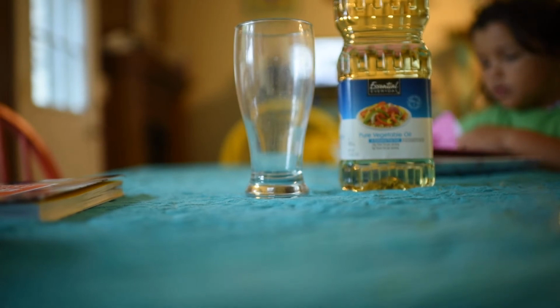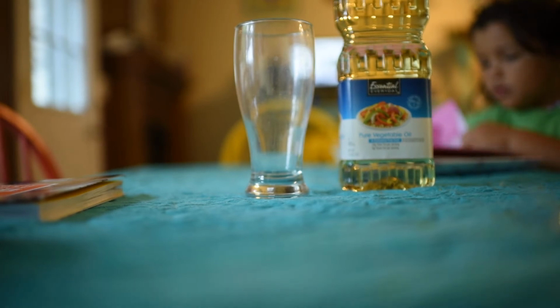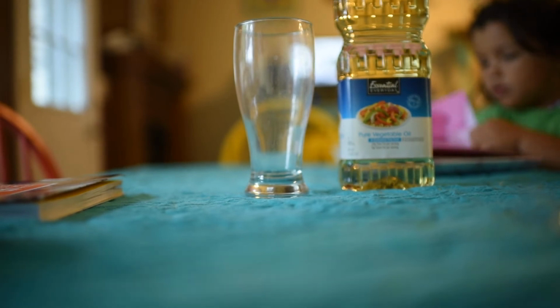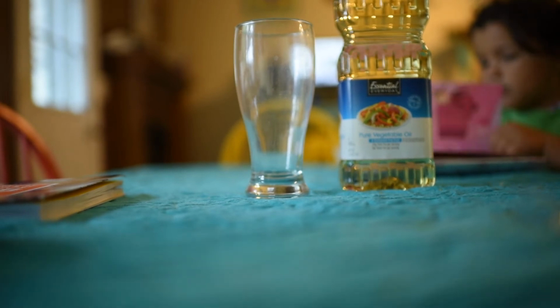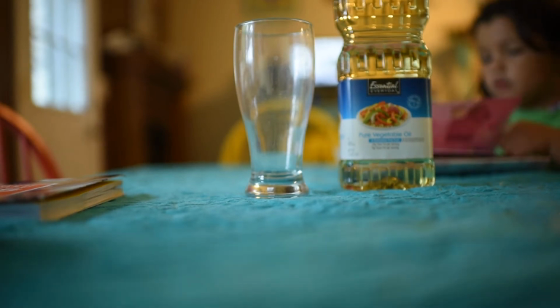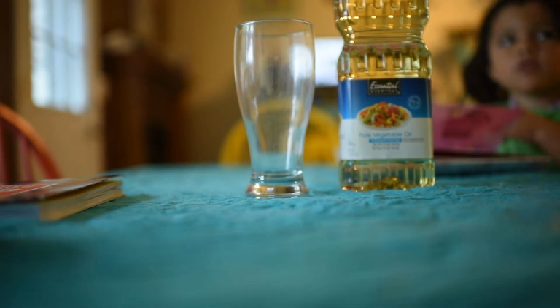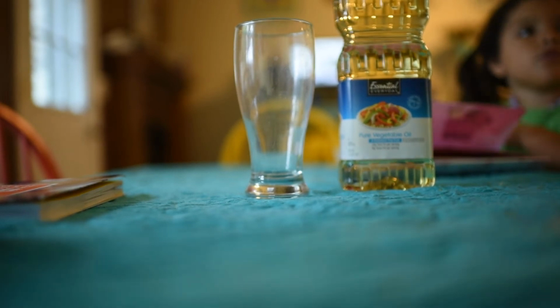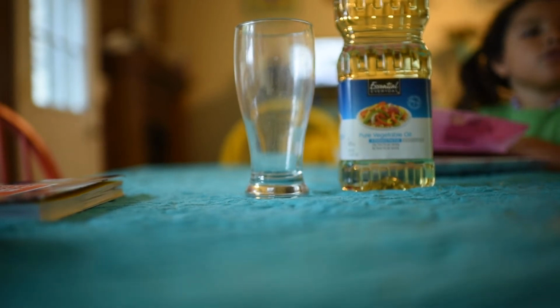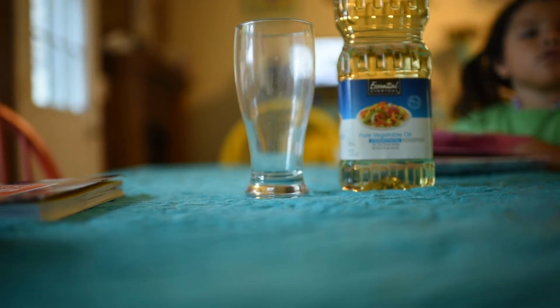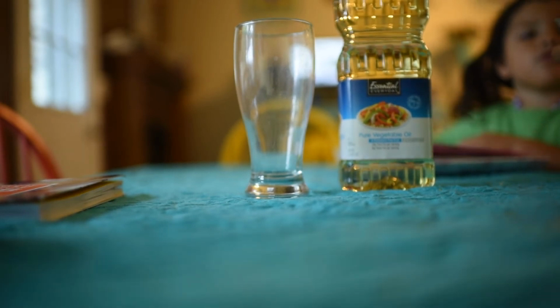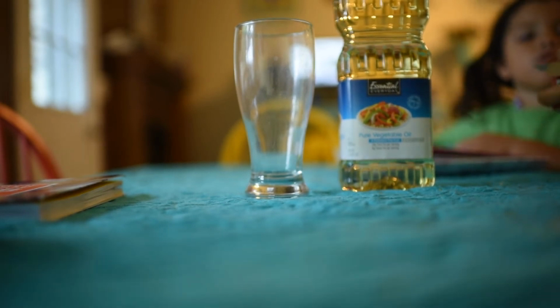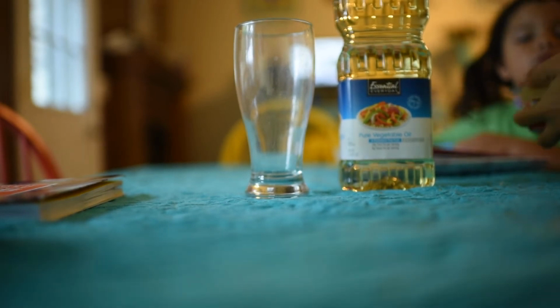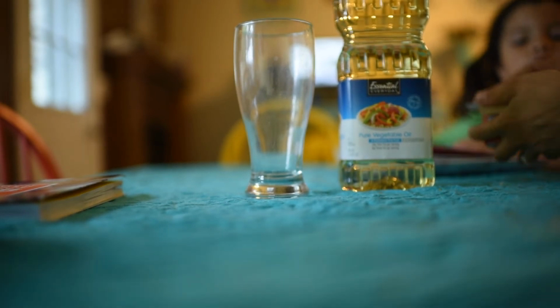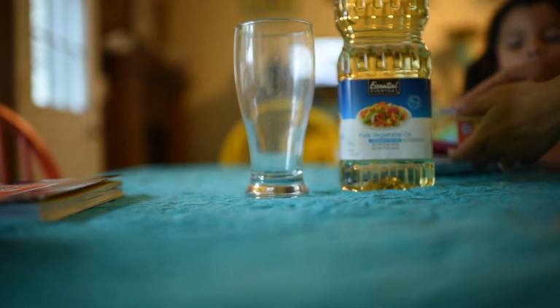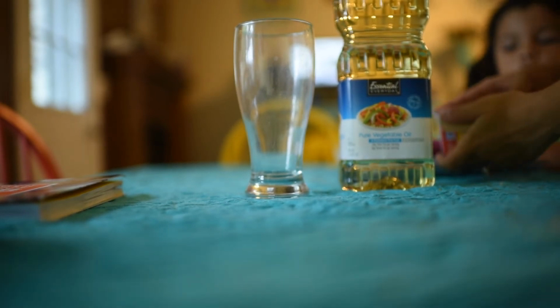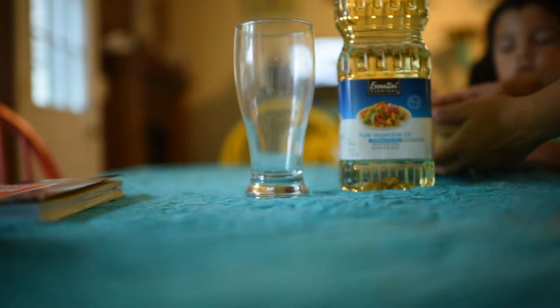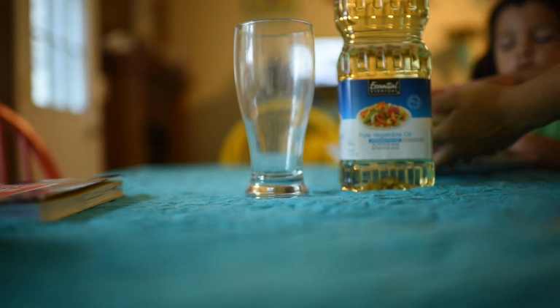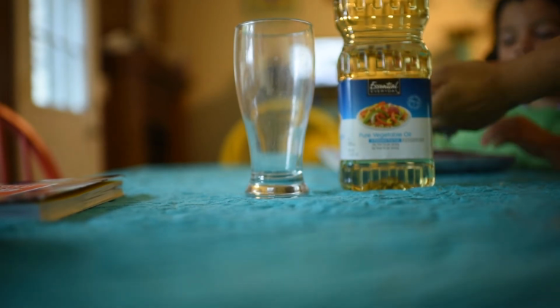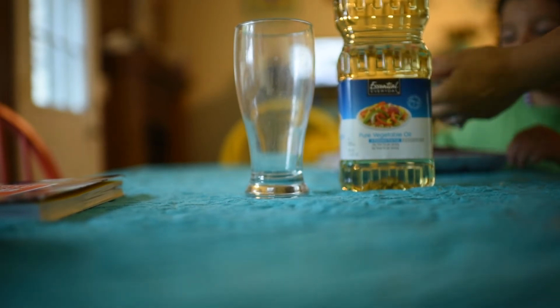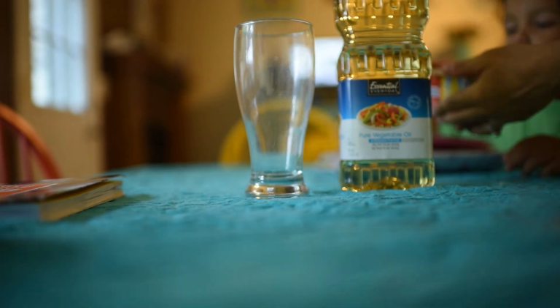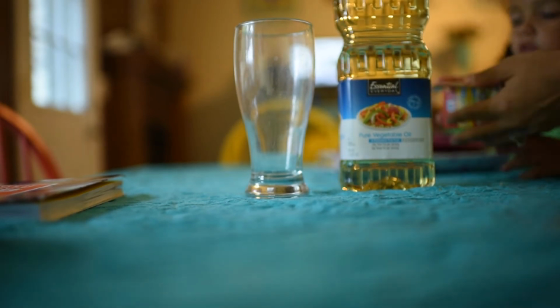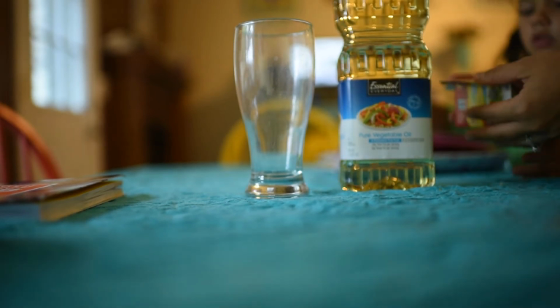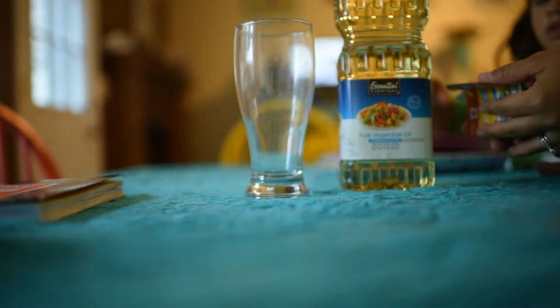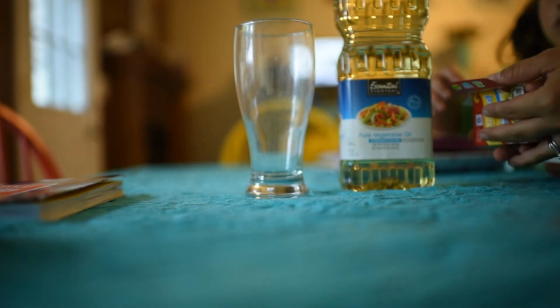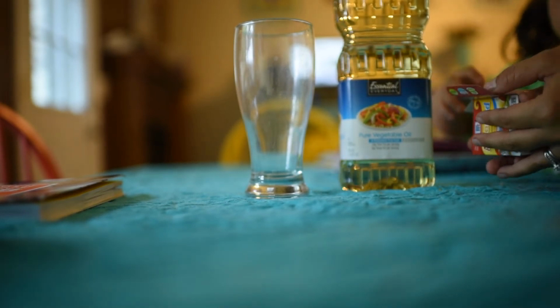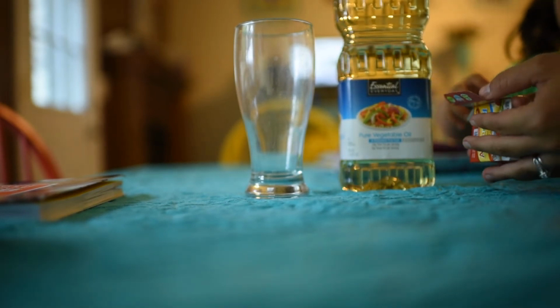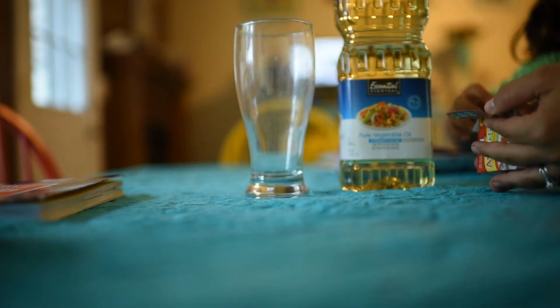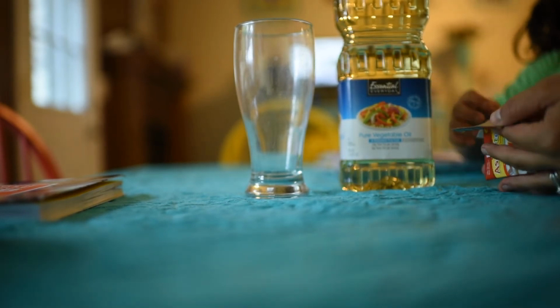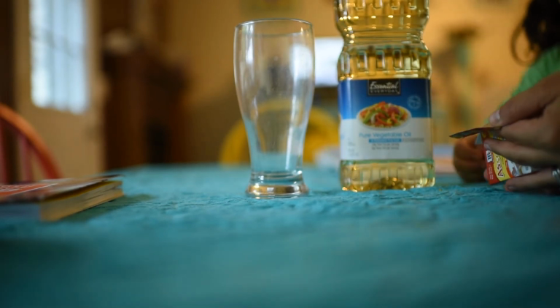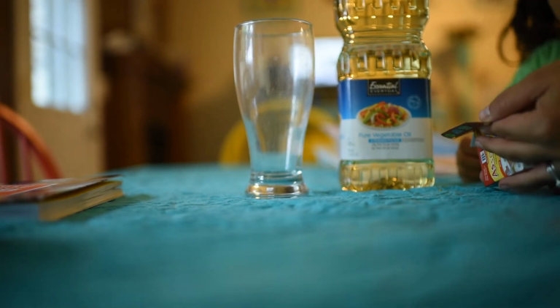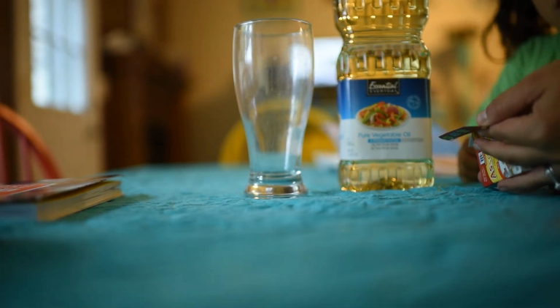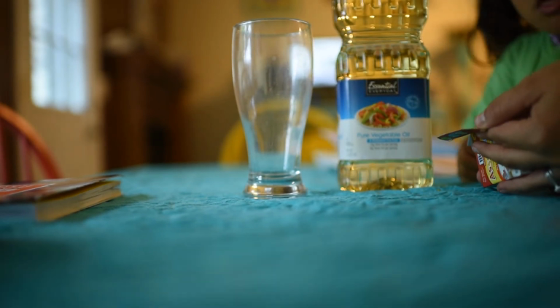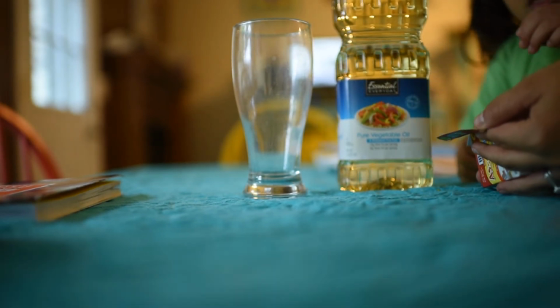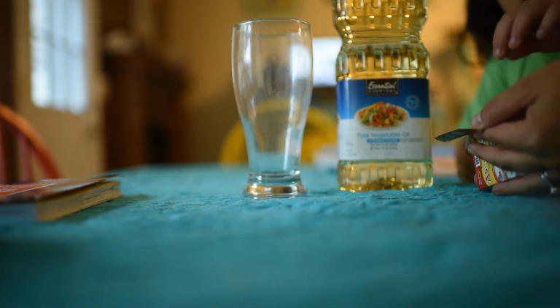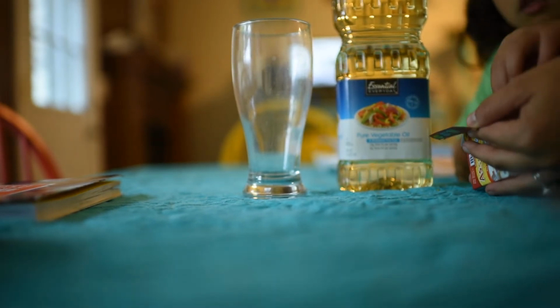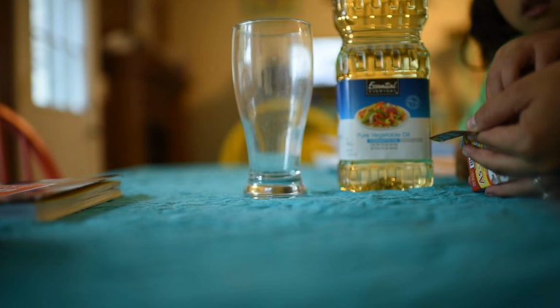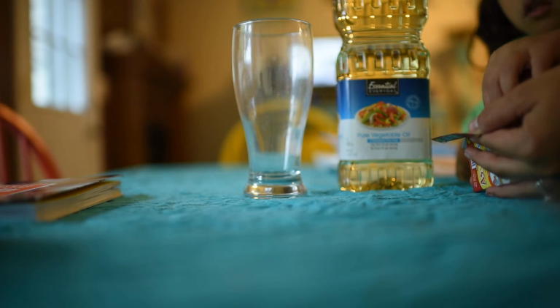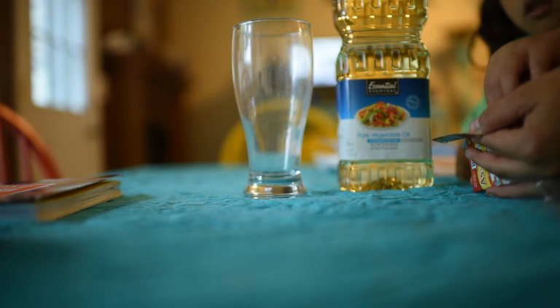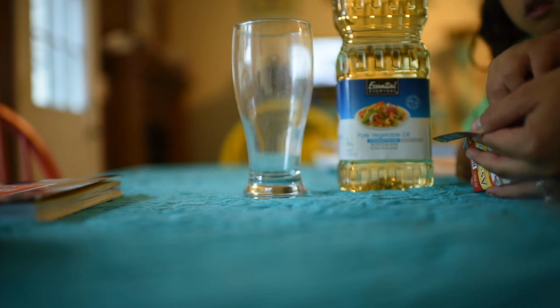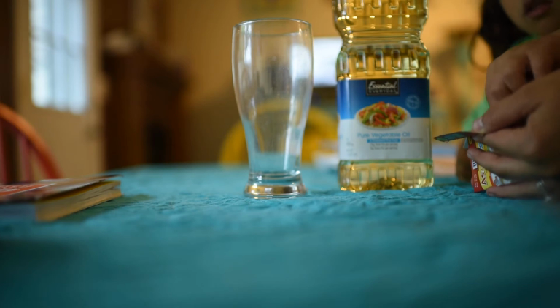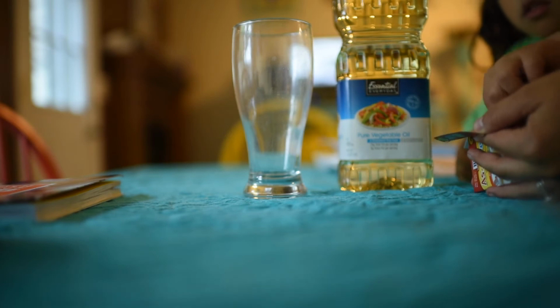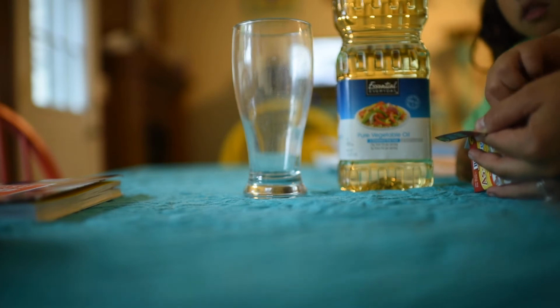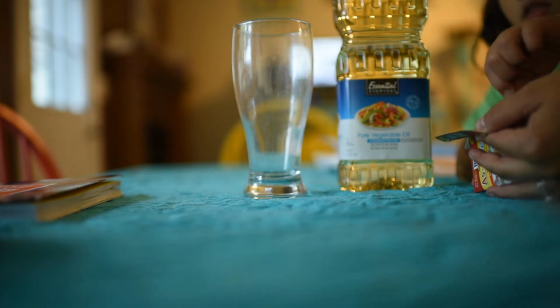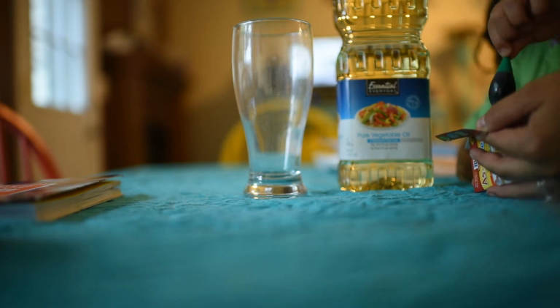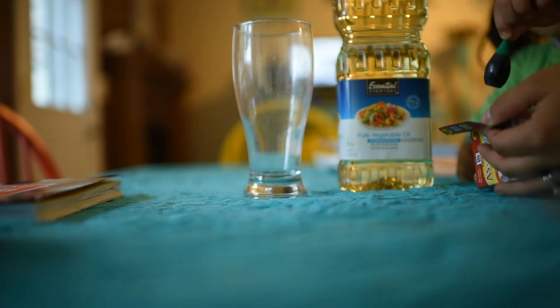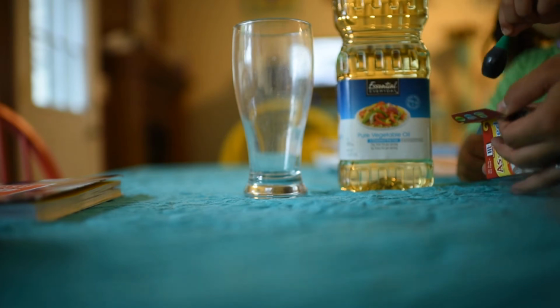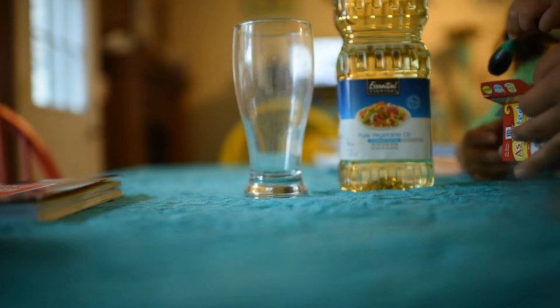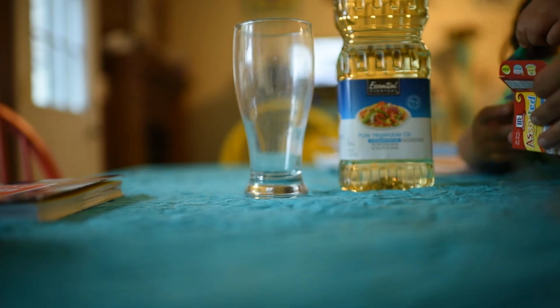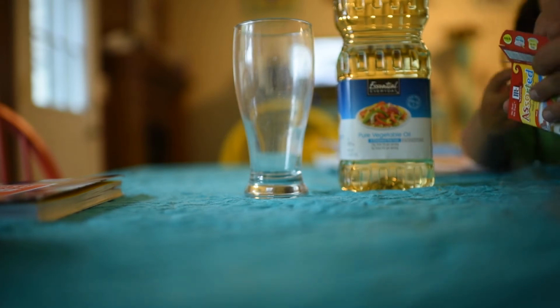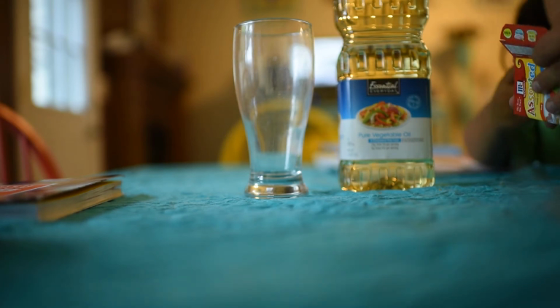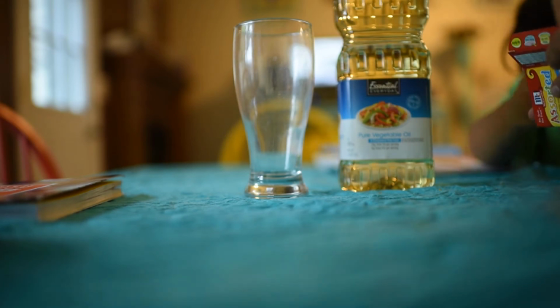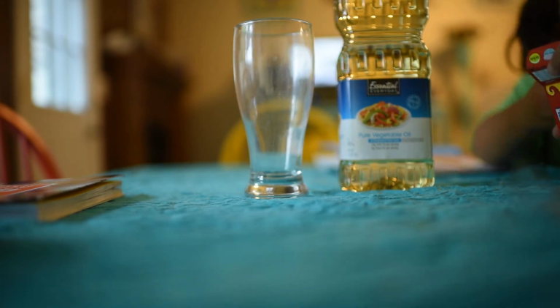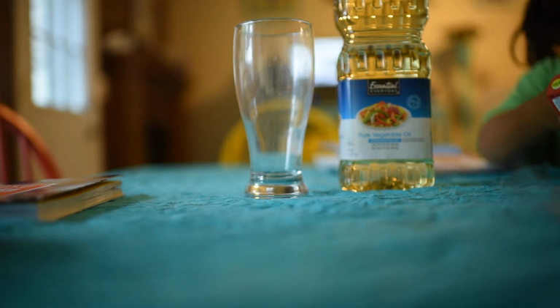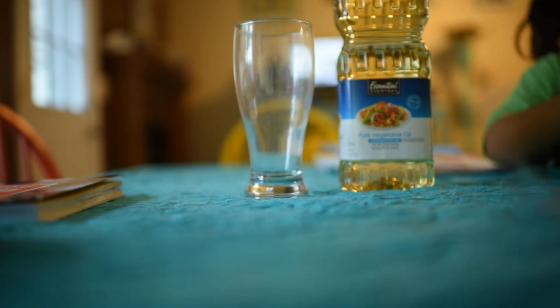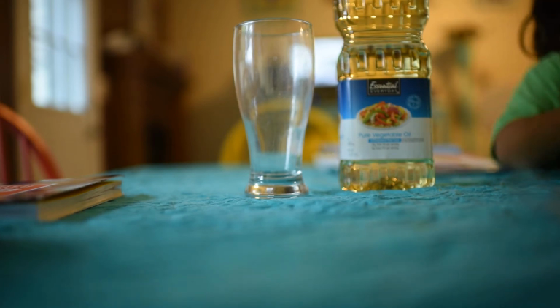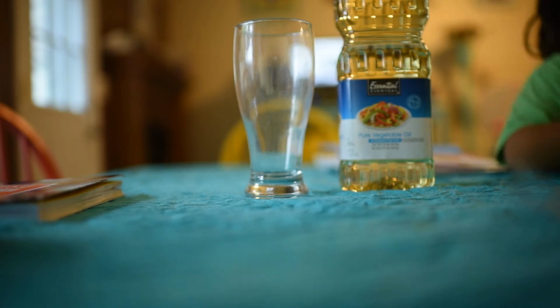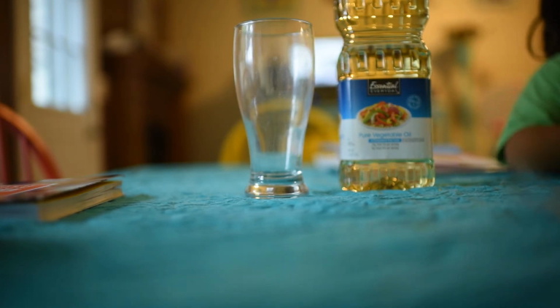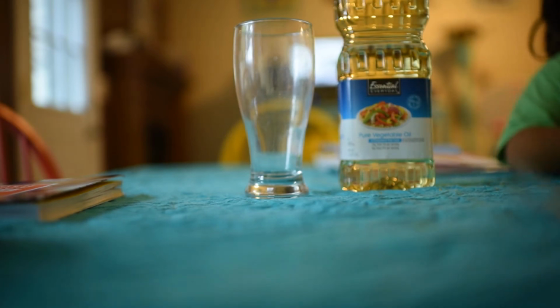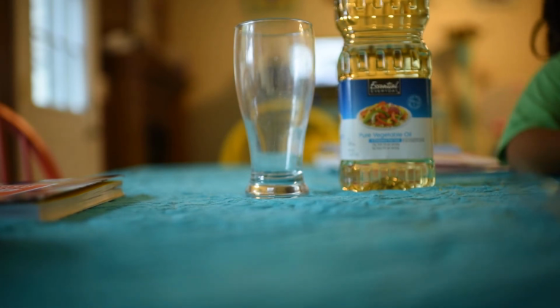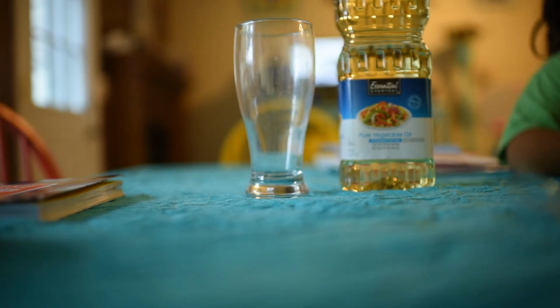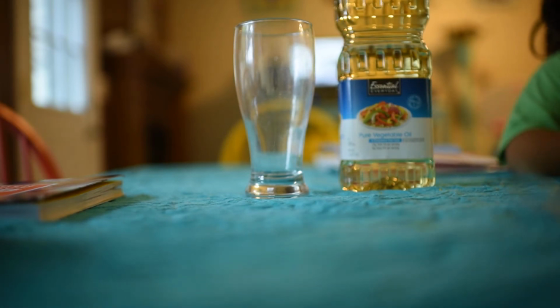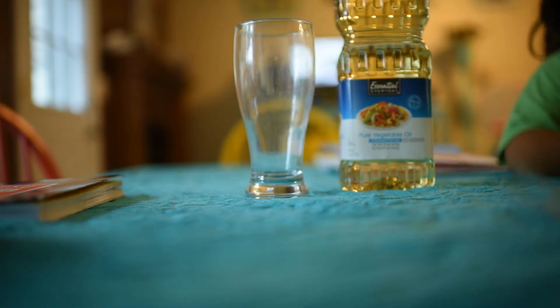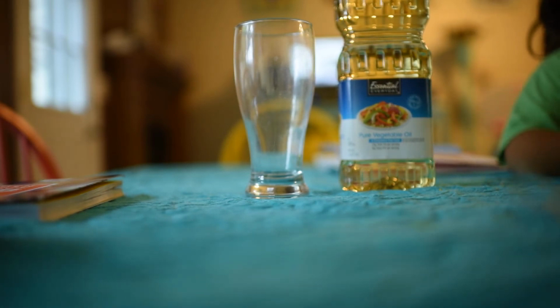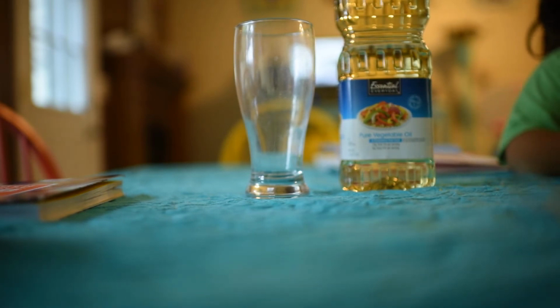Olivia, pick out what color you want your lava lamp to be. Green. Okay, great.